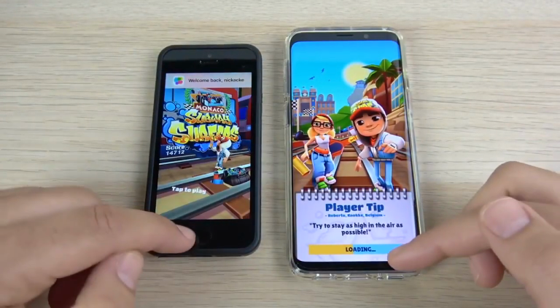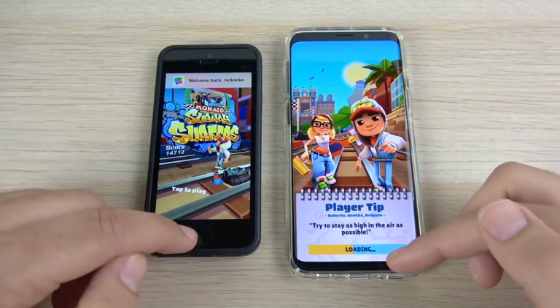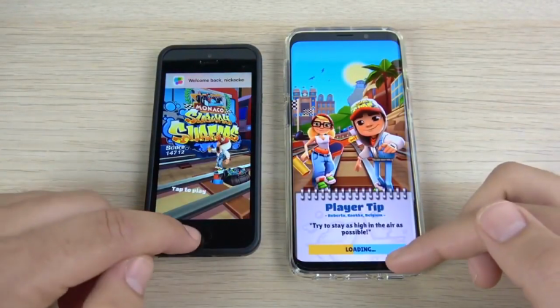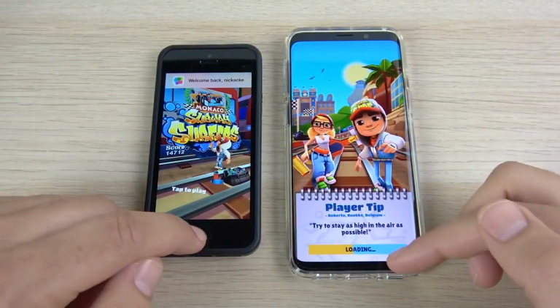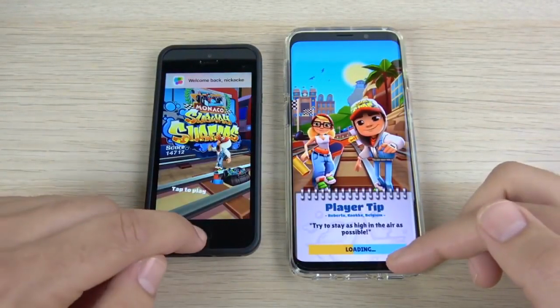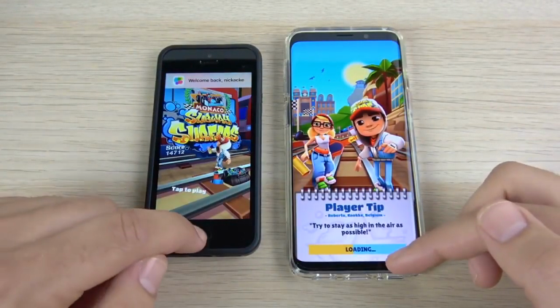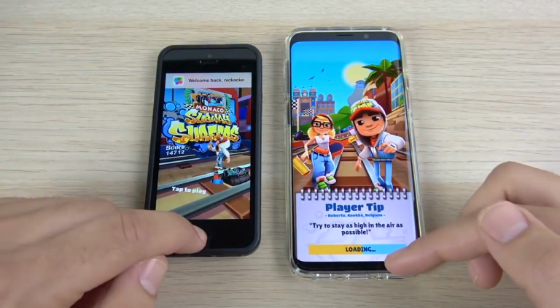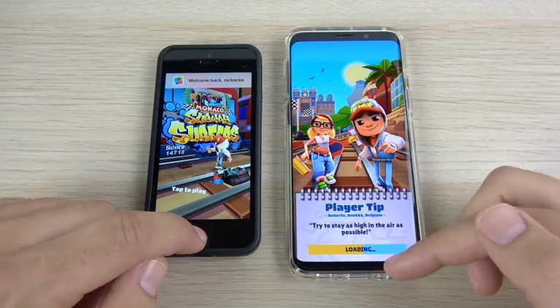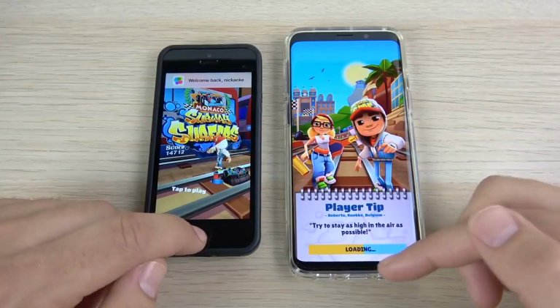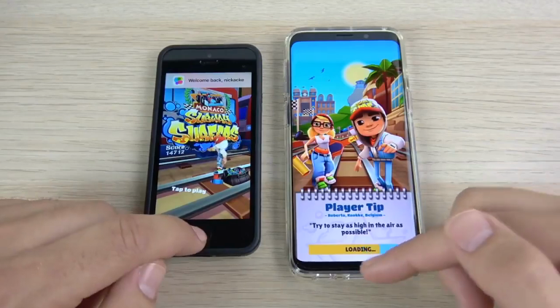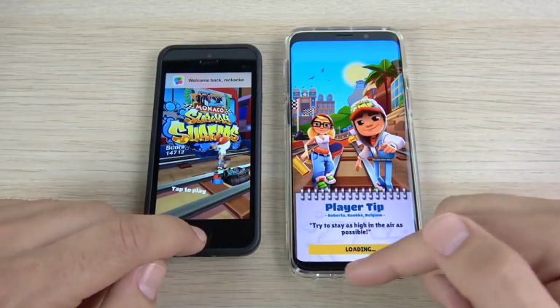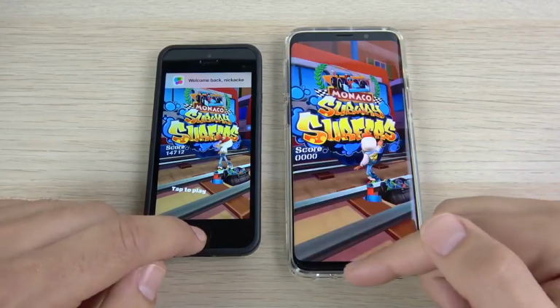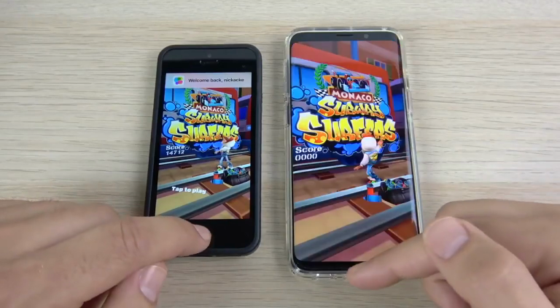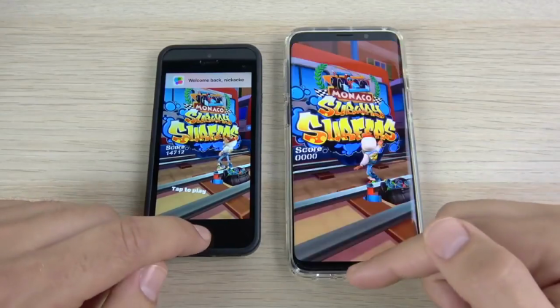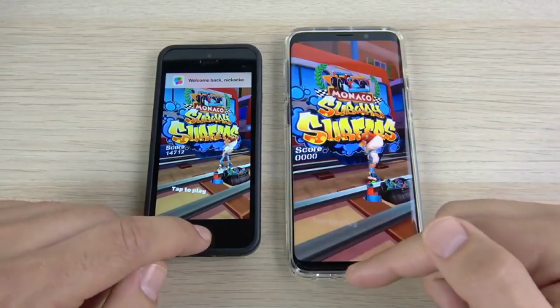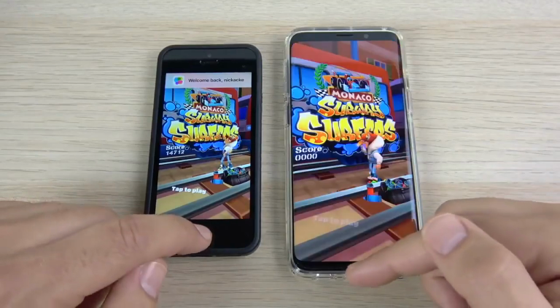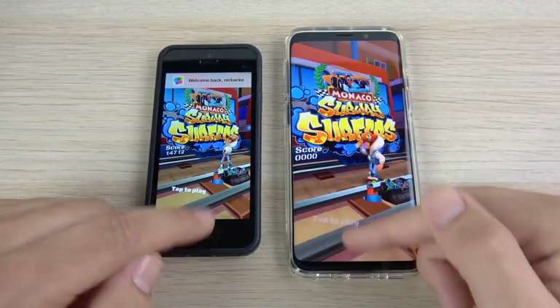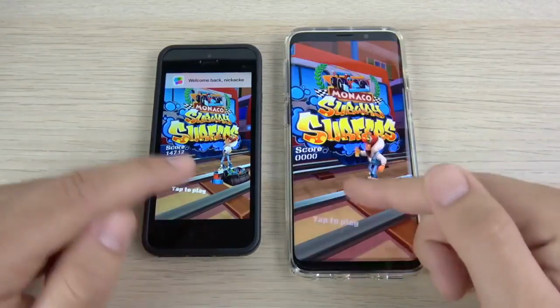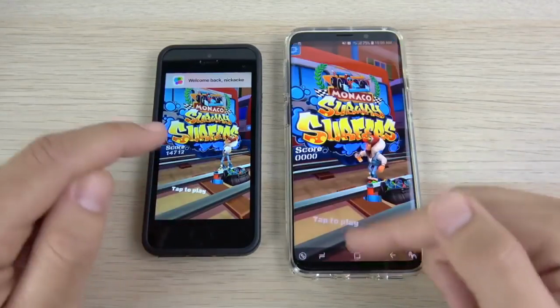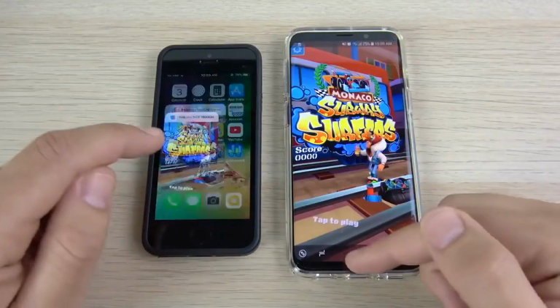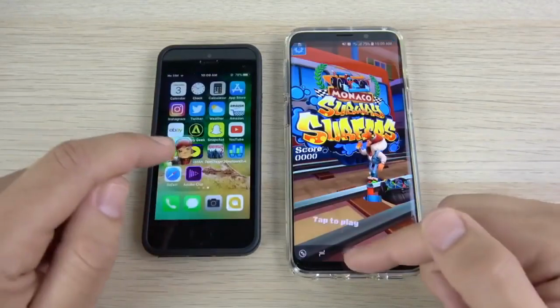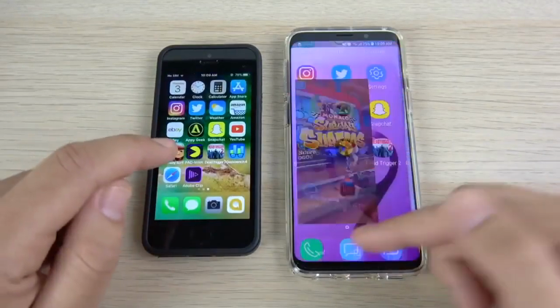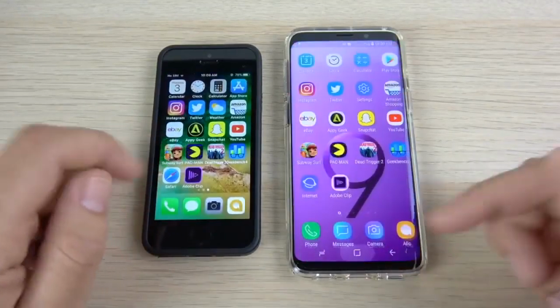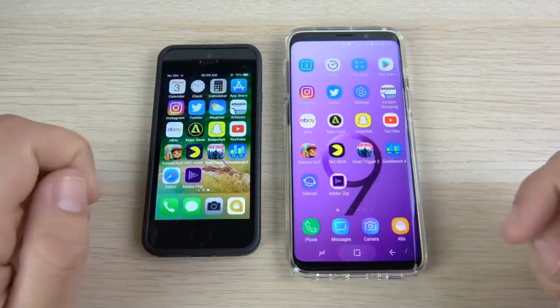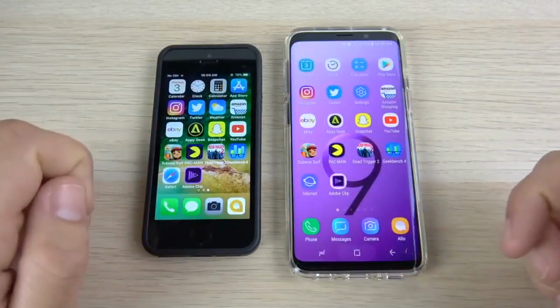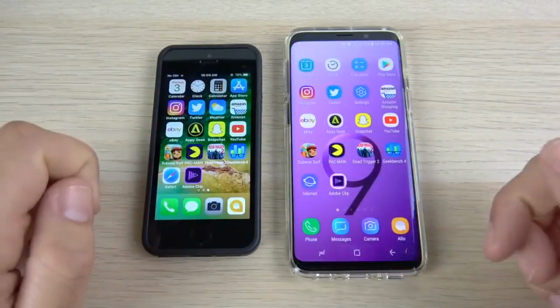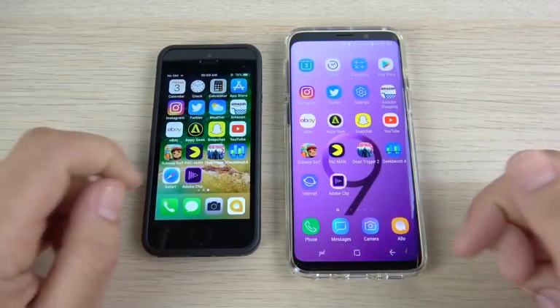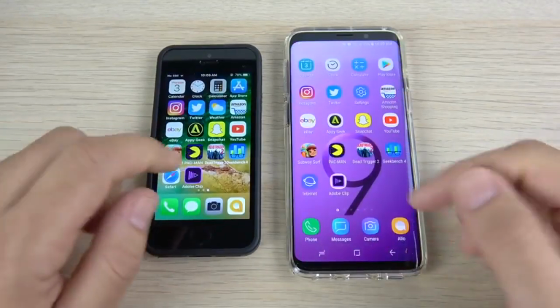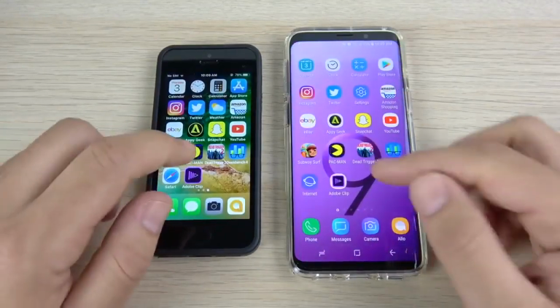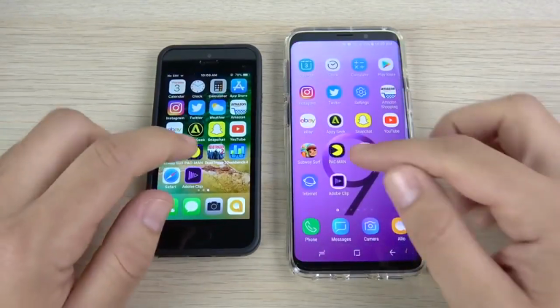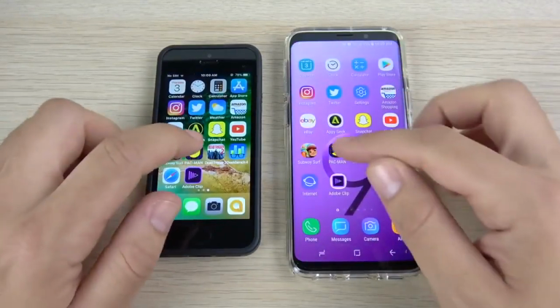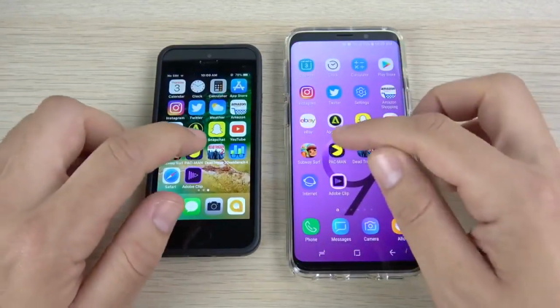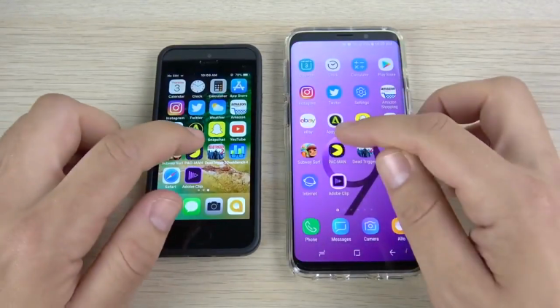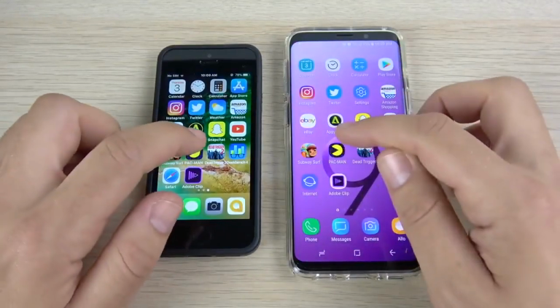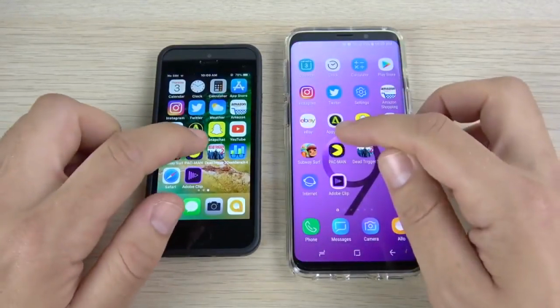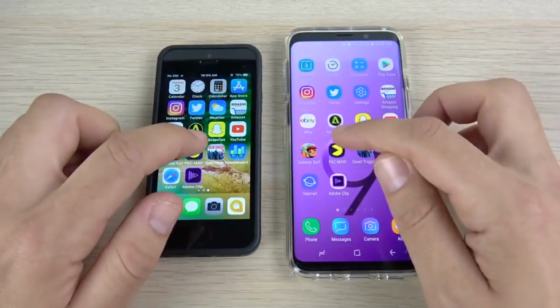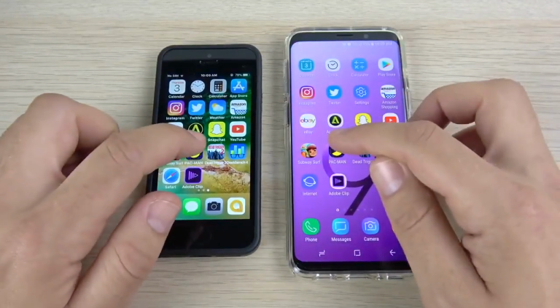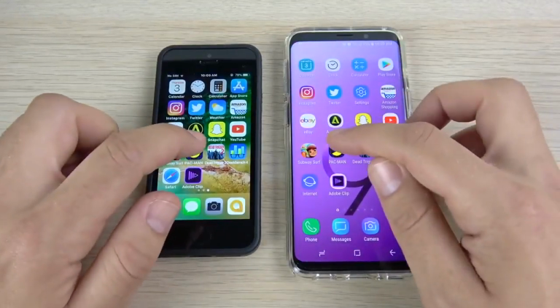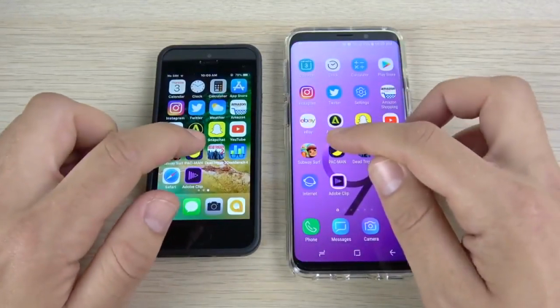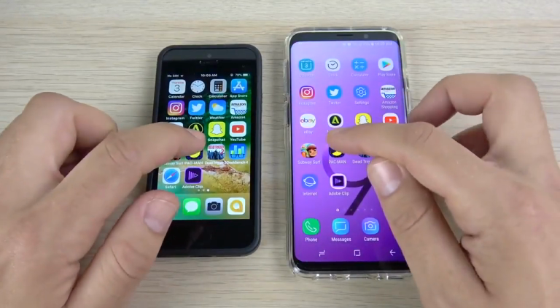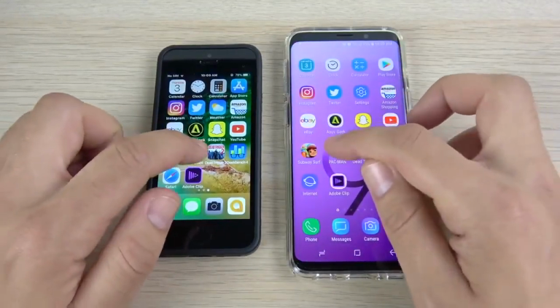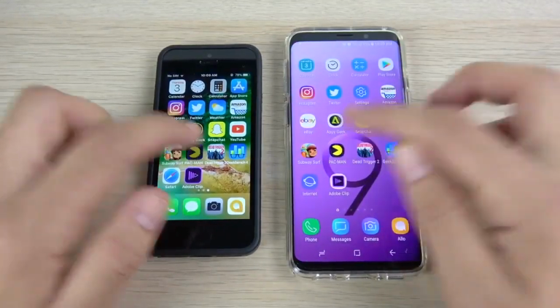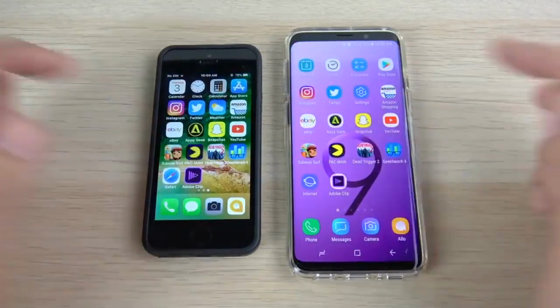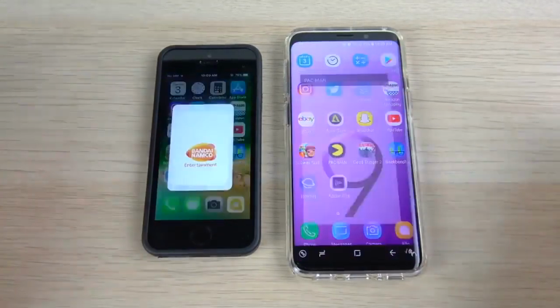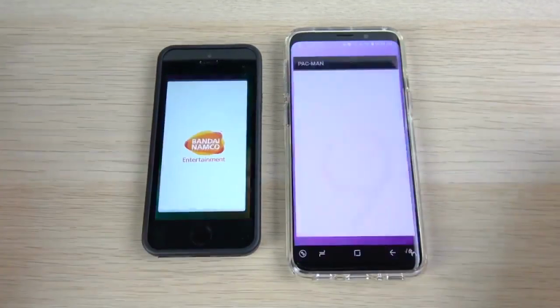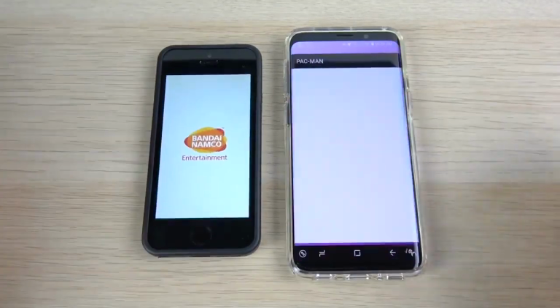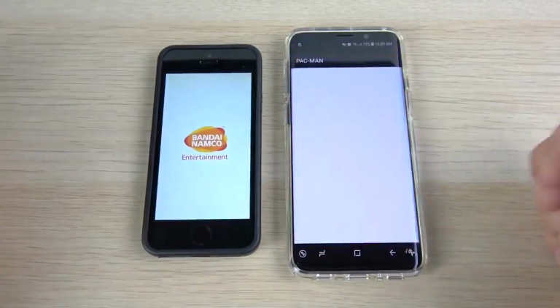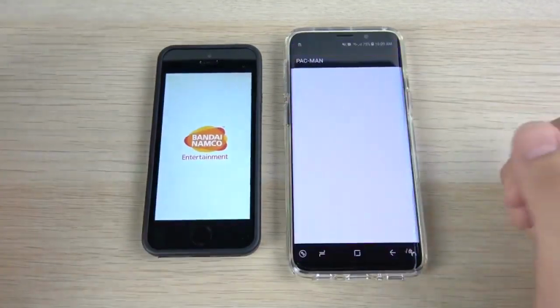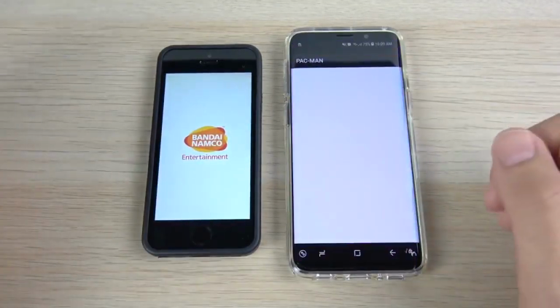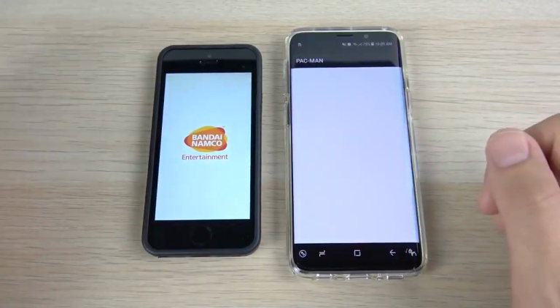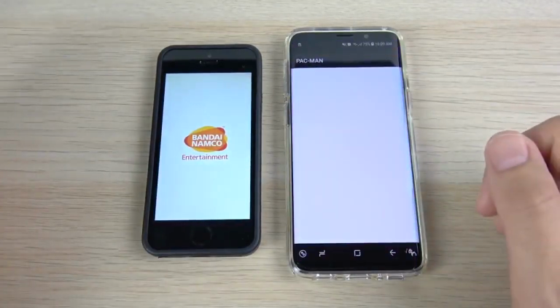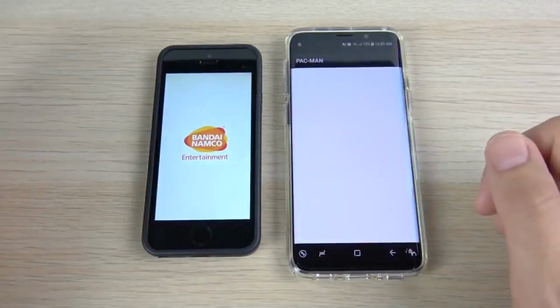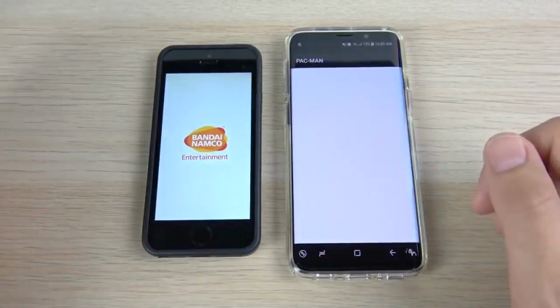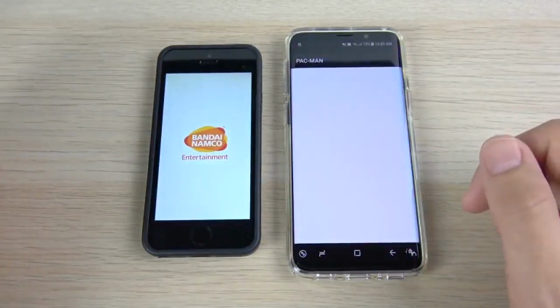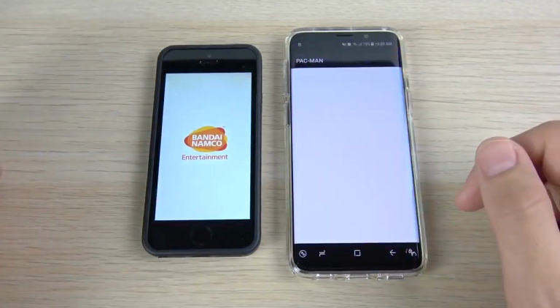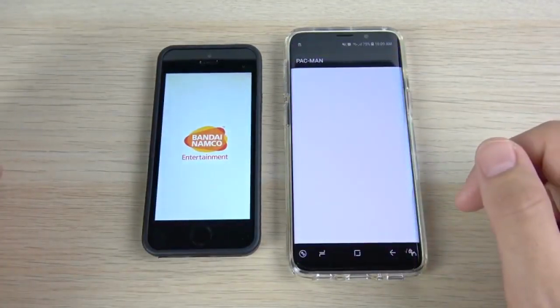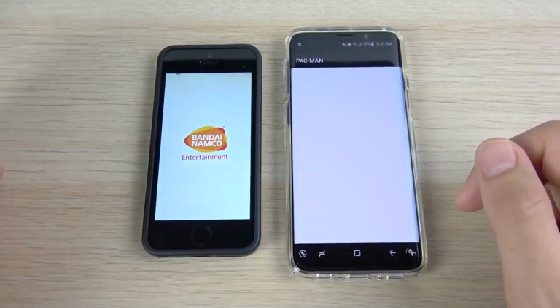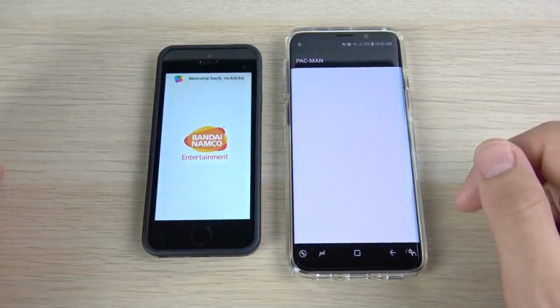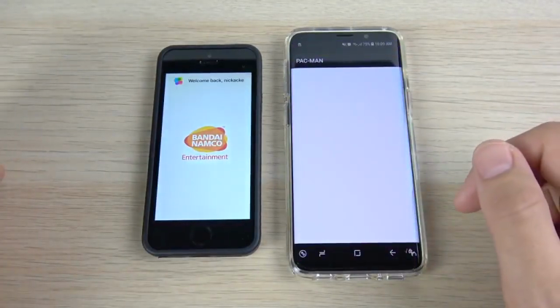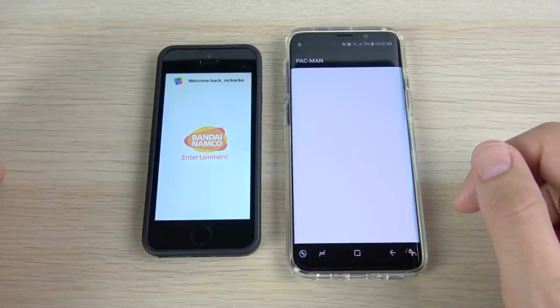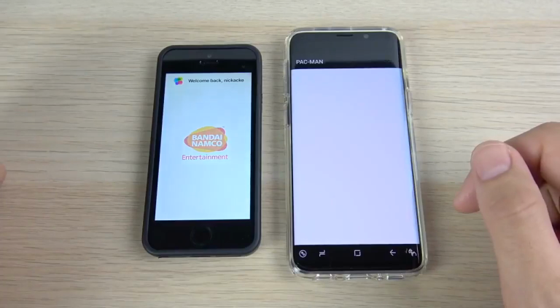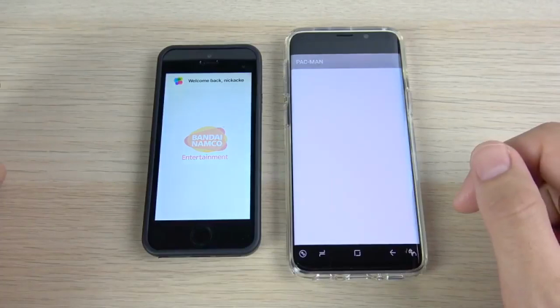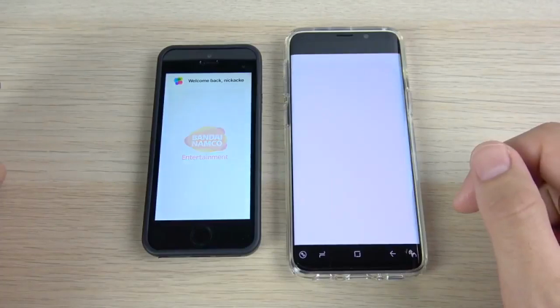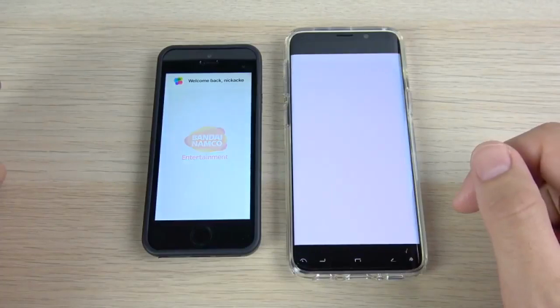It's not a fluke — the SE wins again. The SE said shut up, Nick. Let's go to Pac-Man right now and see what happens.